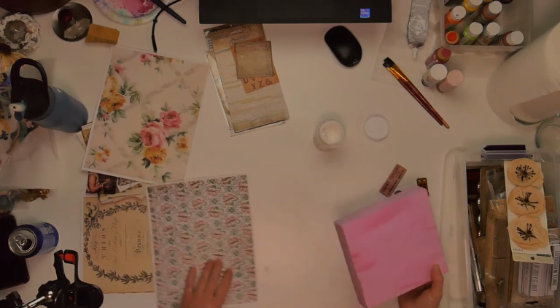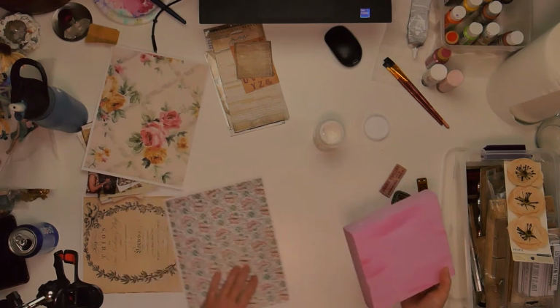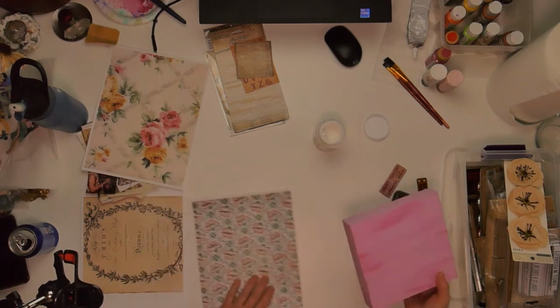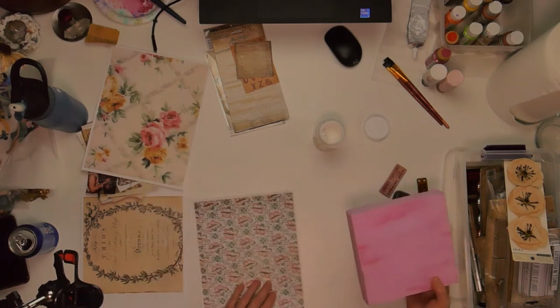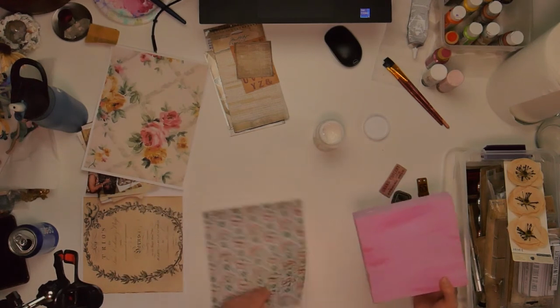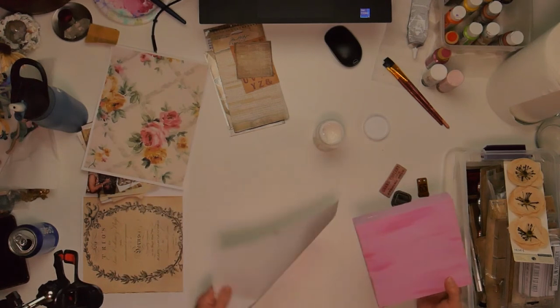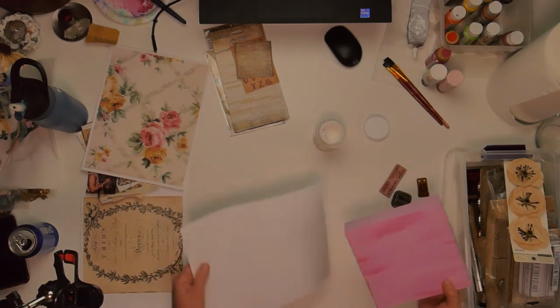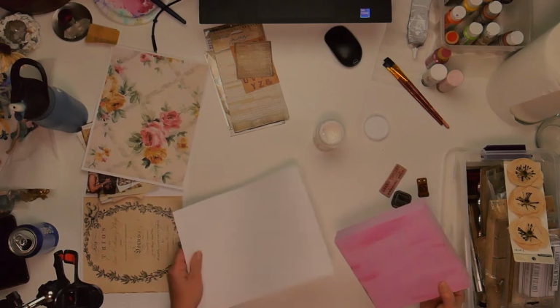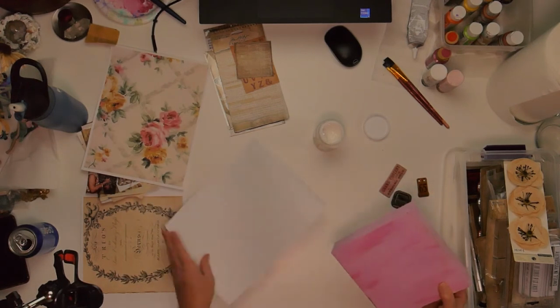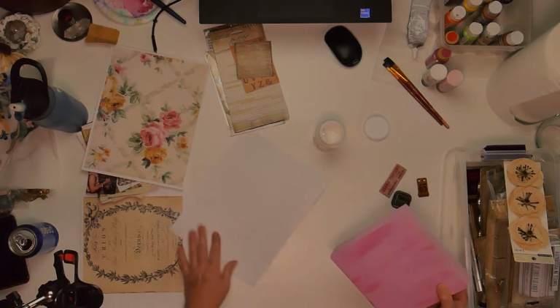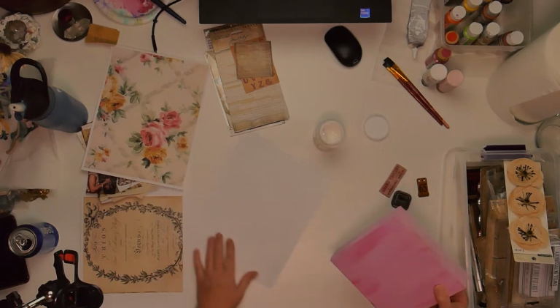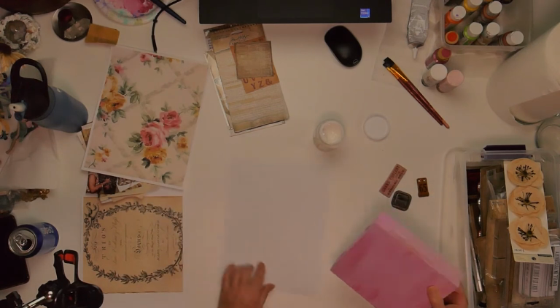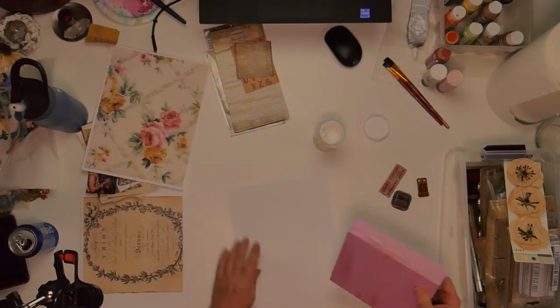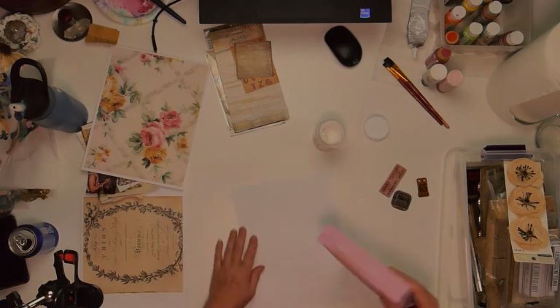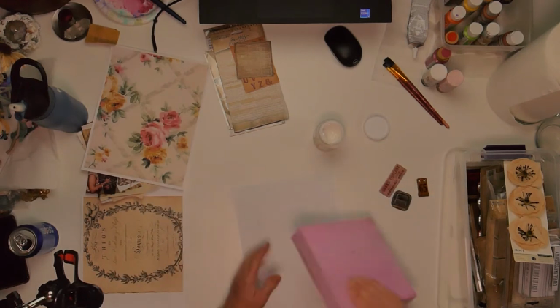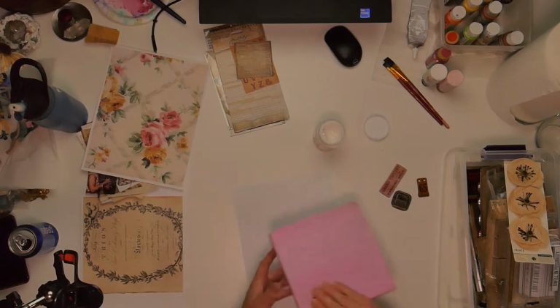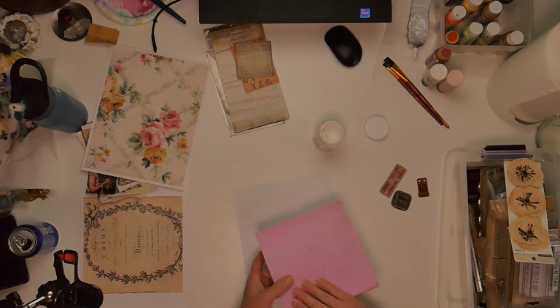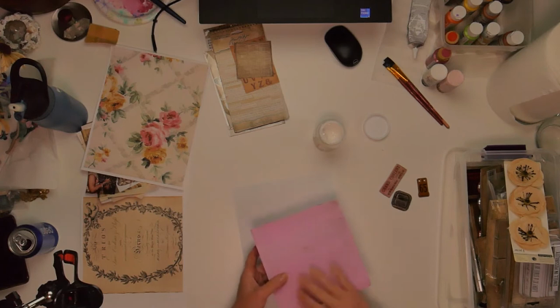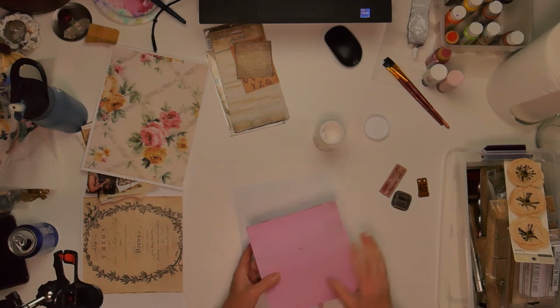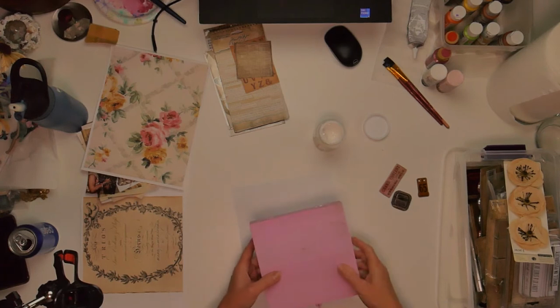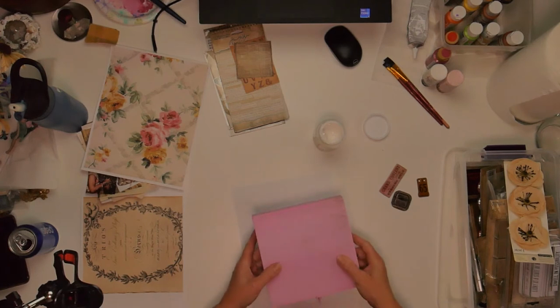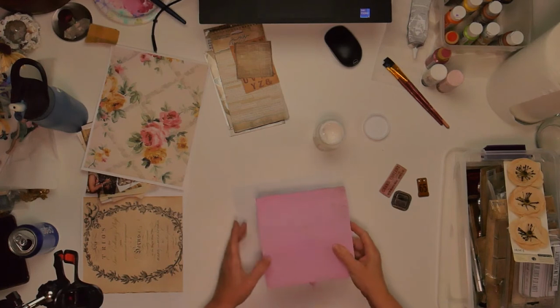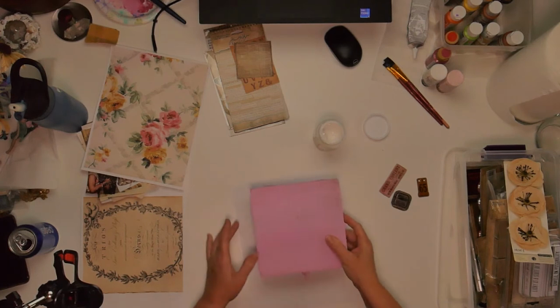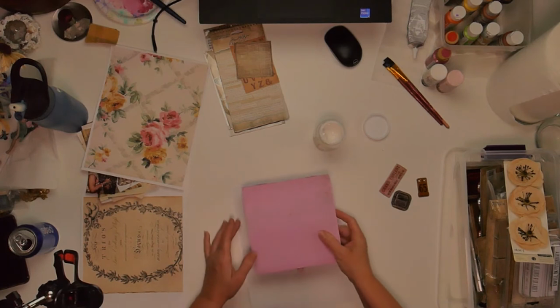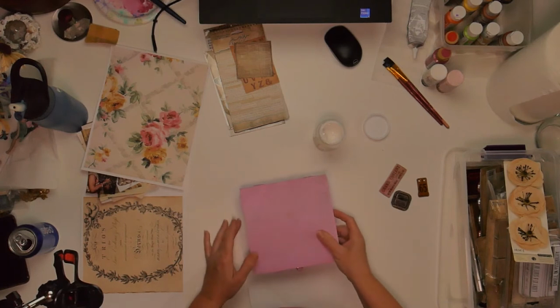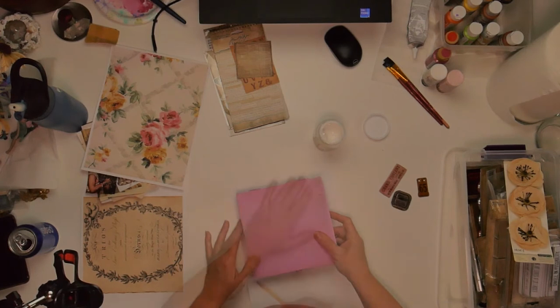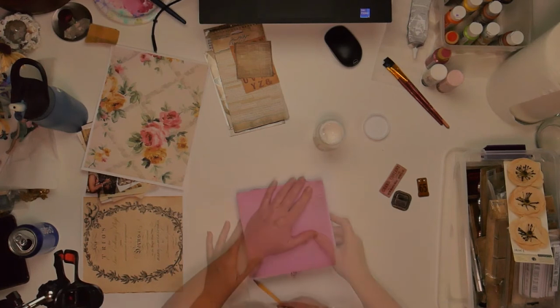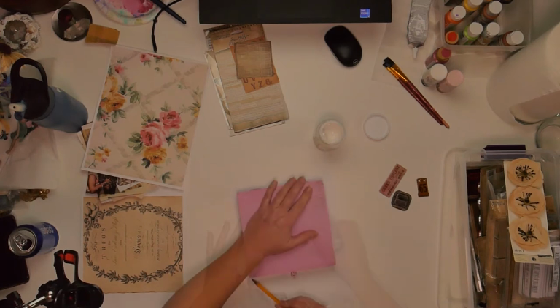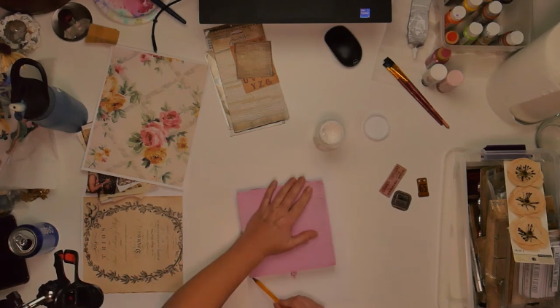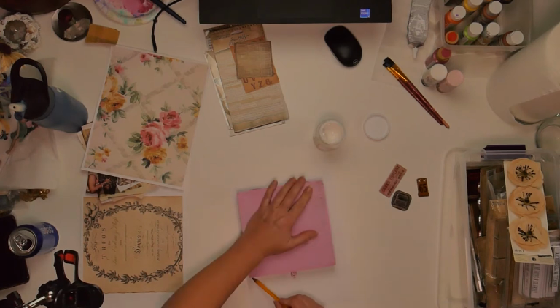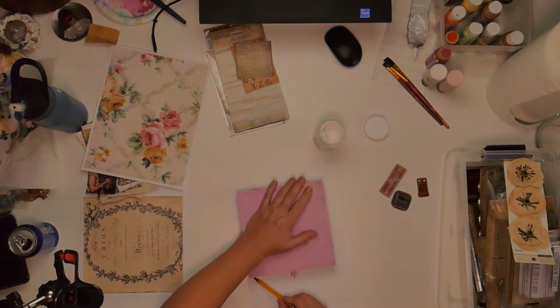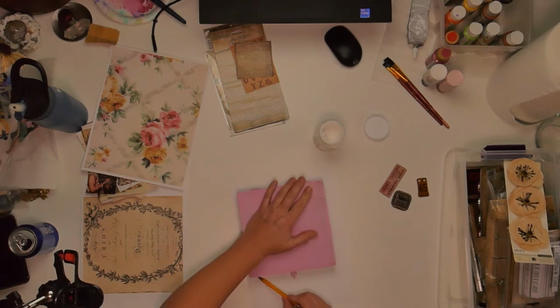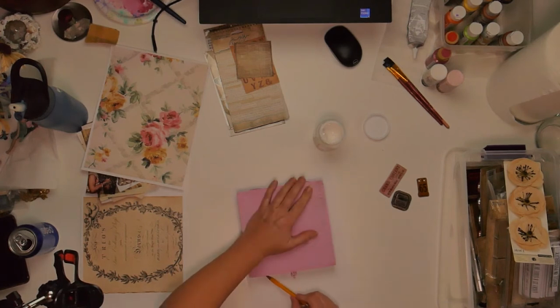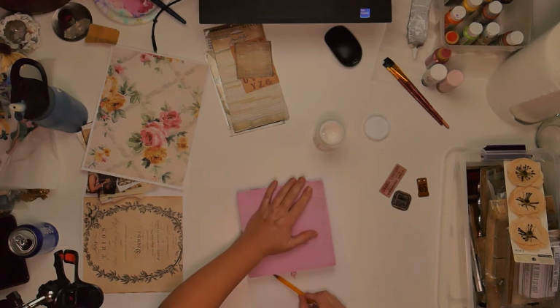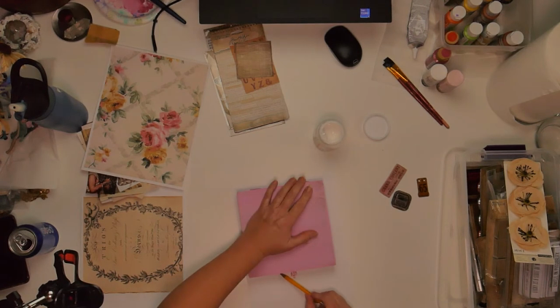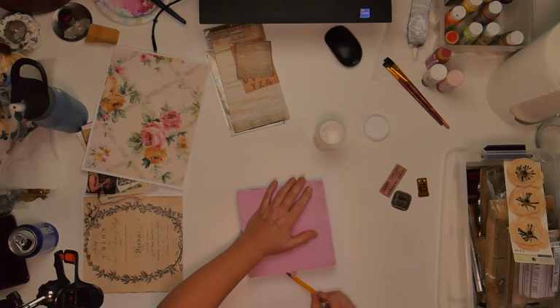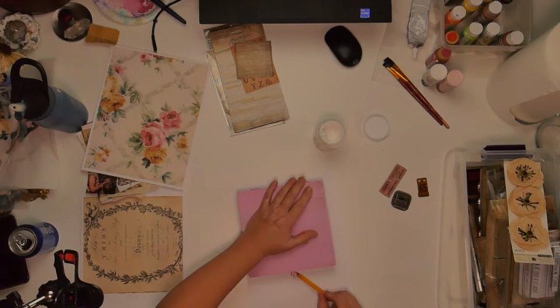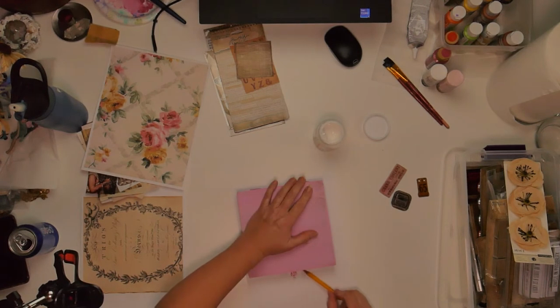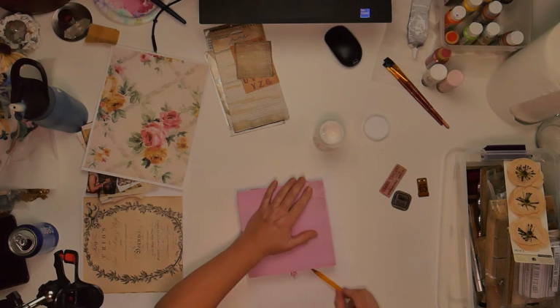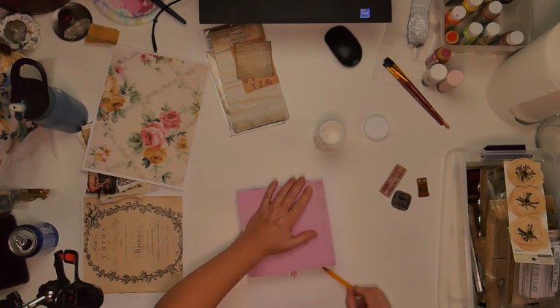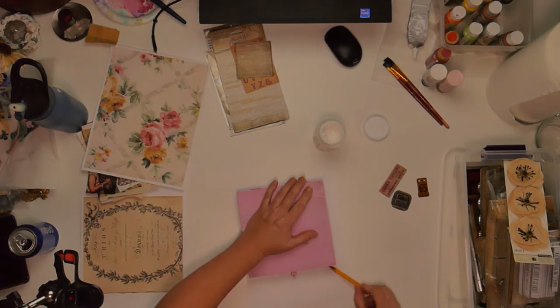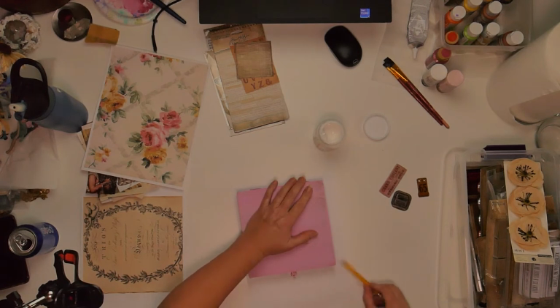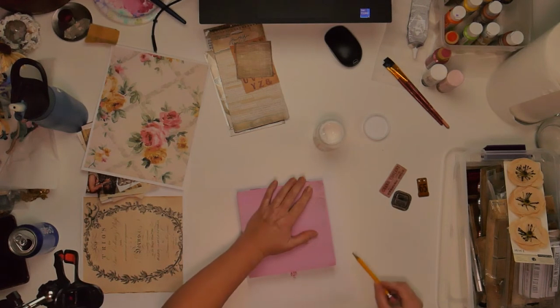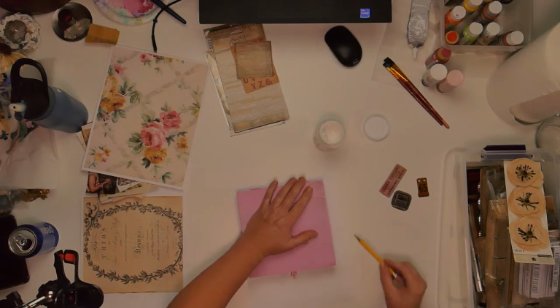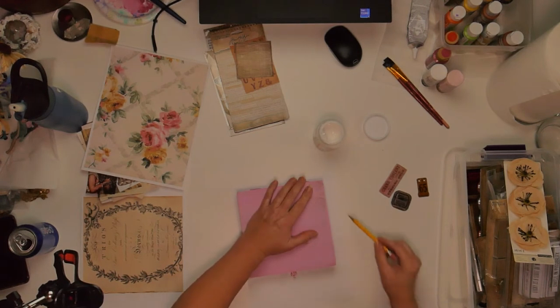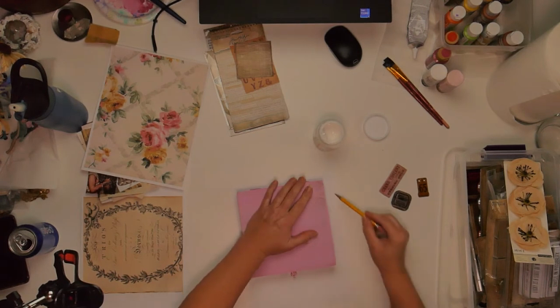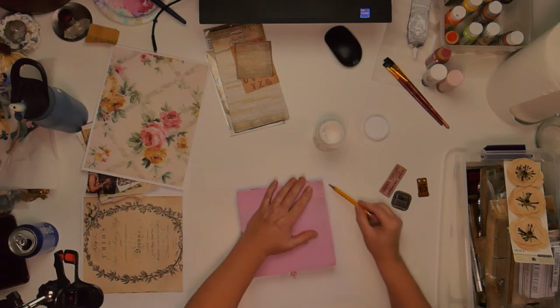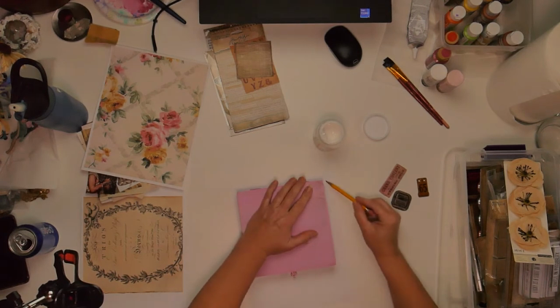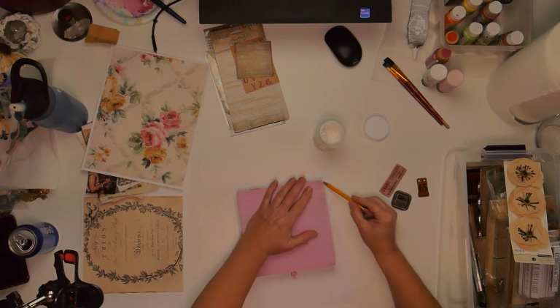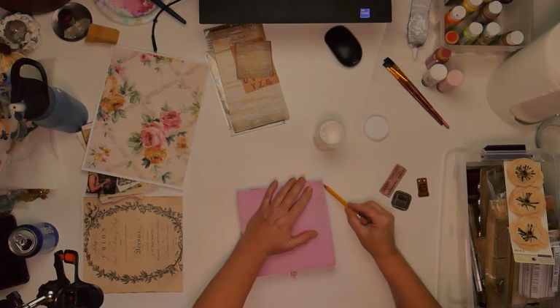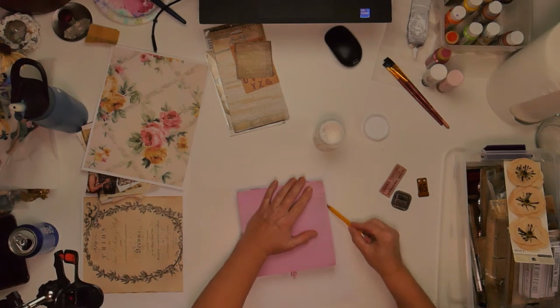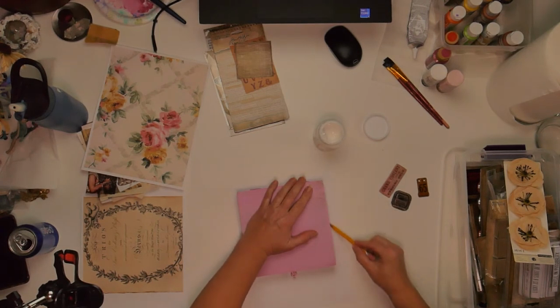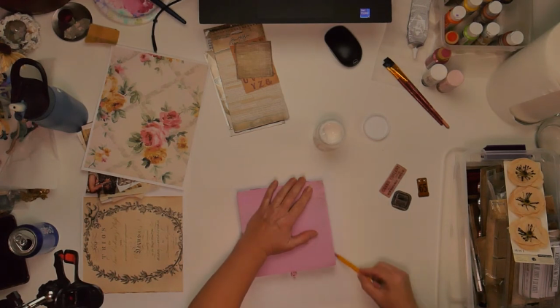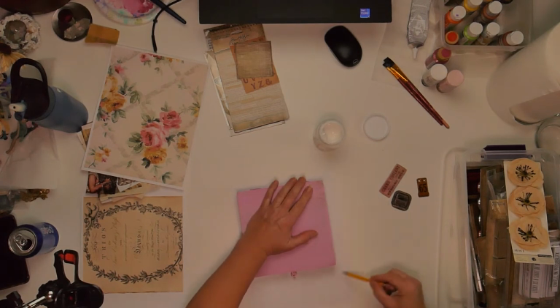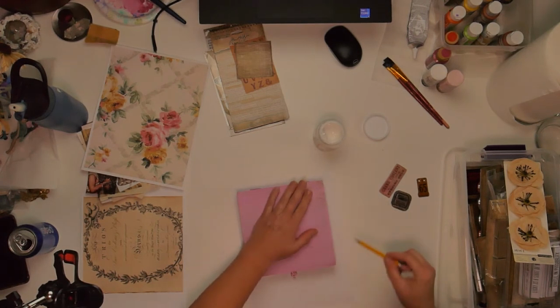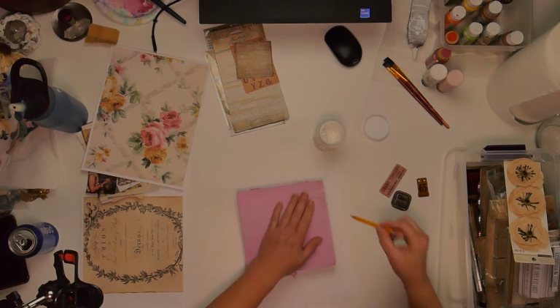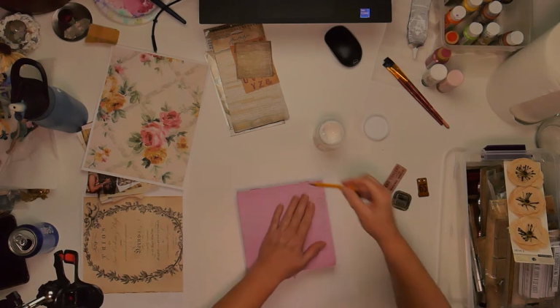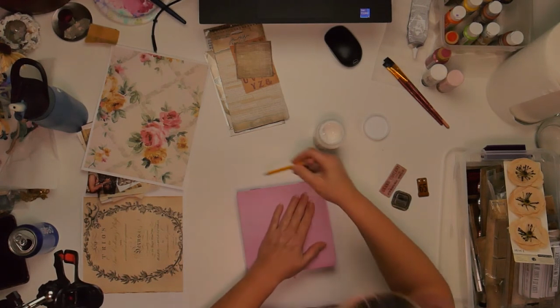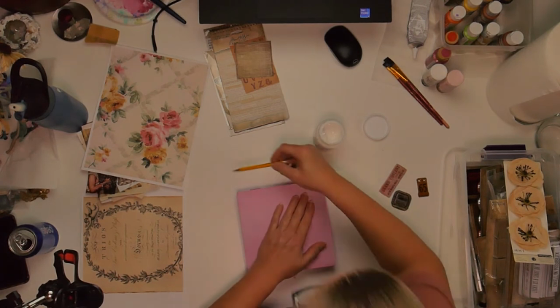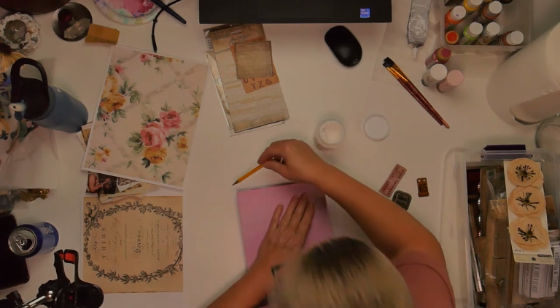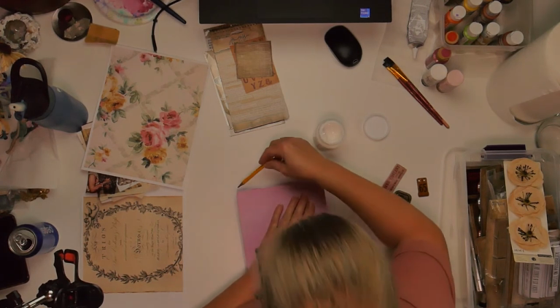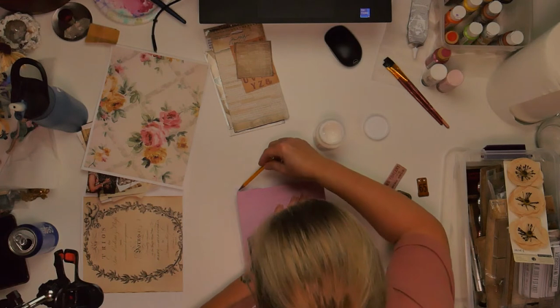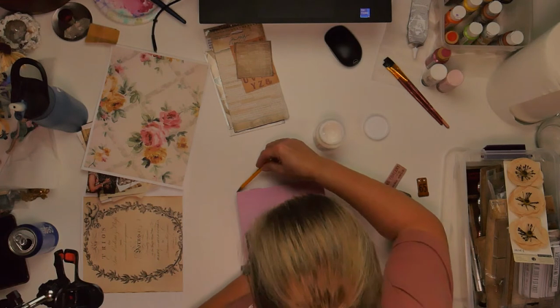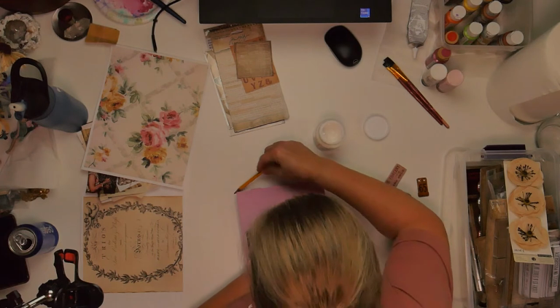So I decided to go with this for the top, and I'm just going to go ahead and trace it, cut it out, and Mod Podge it on.